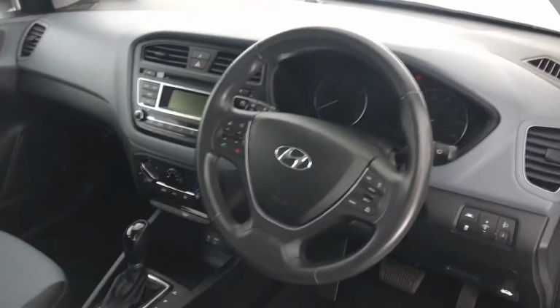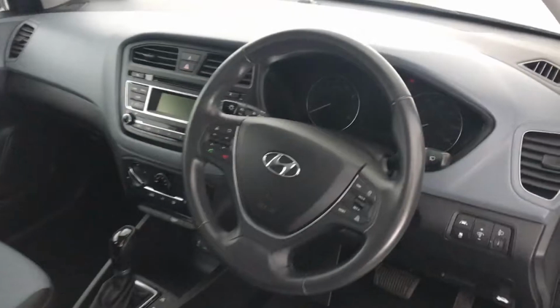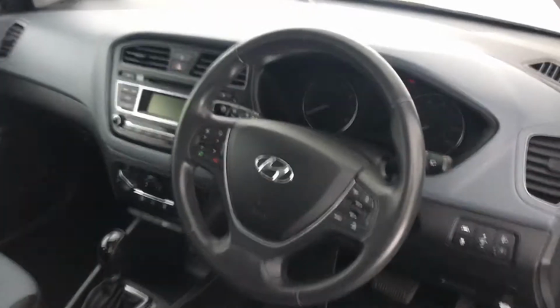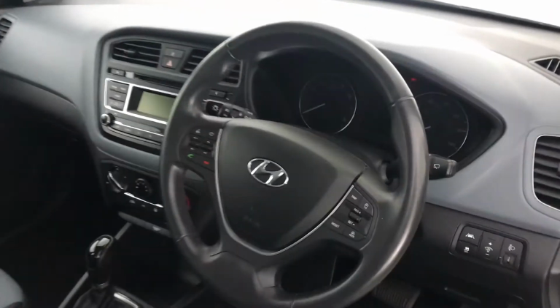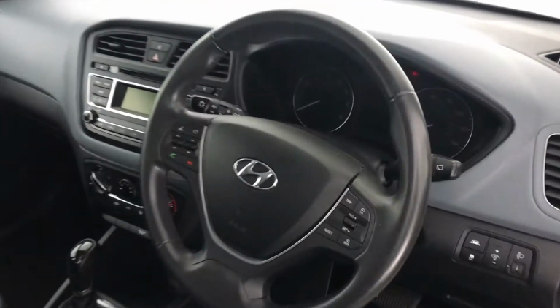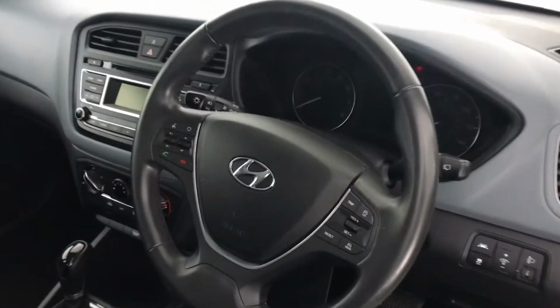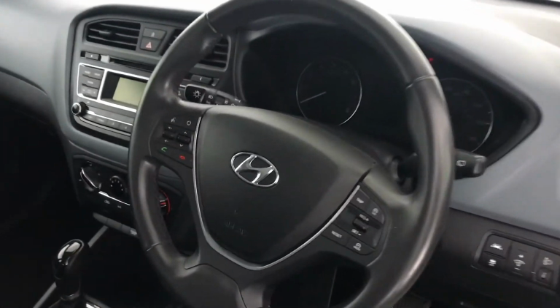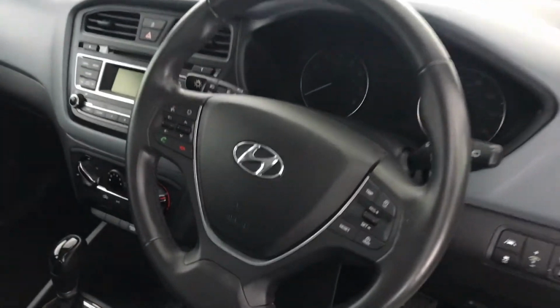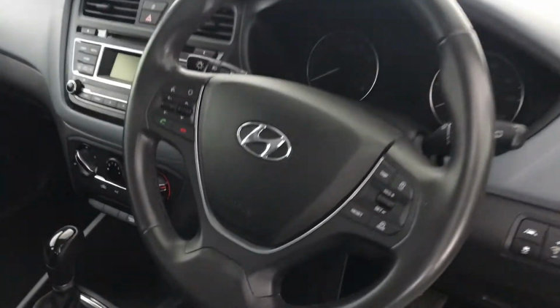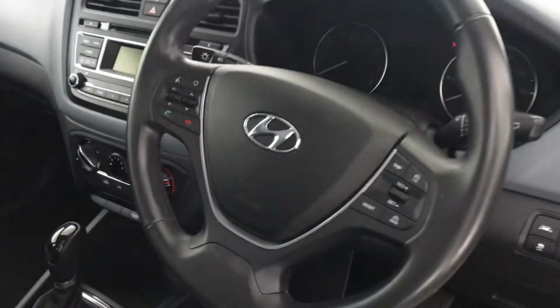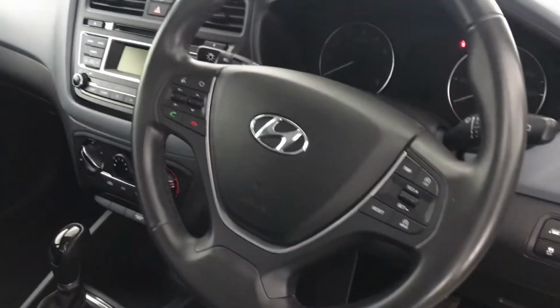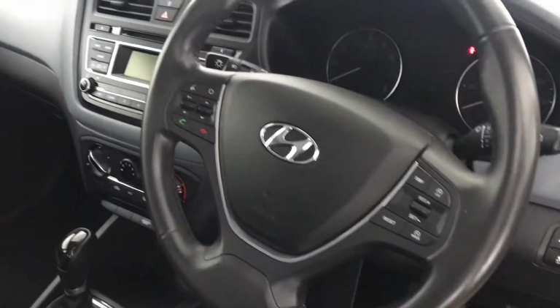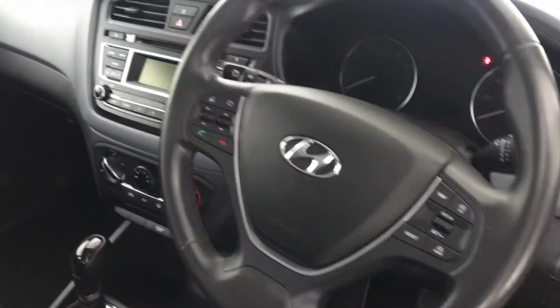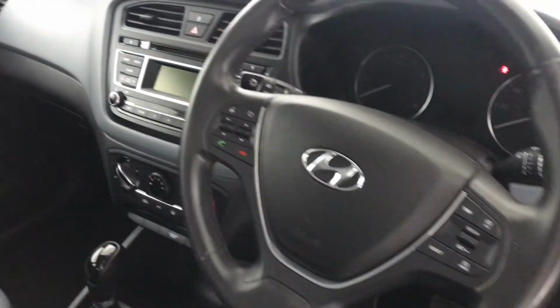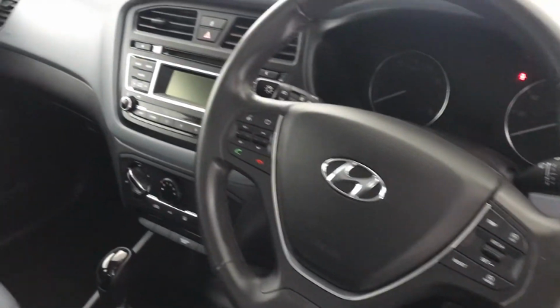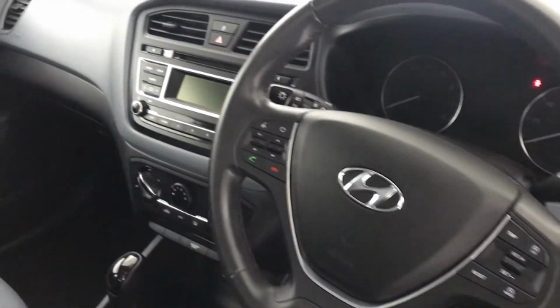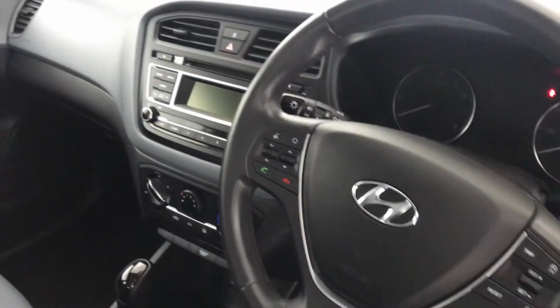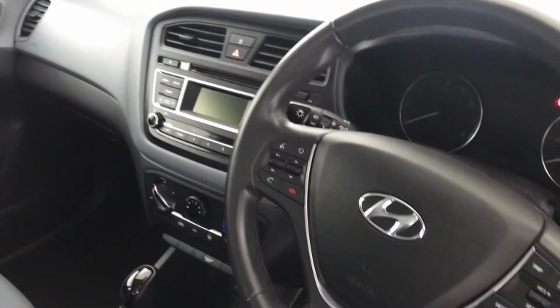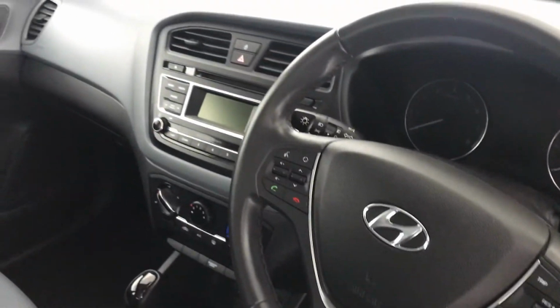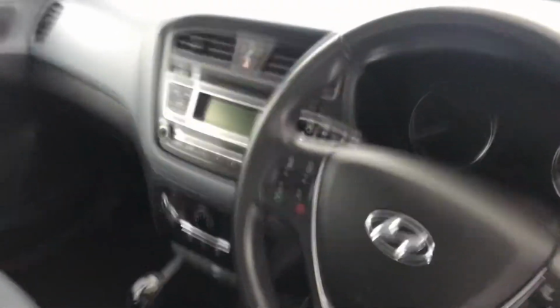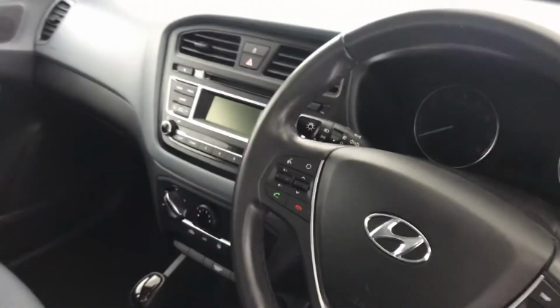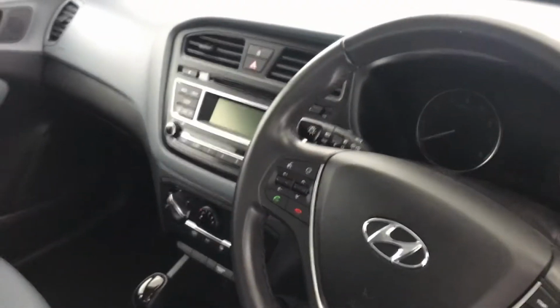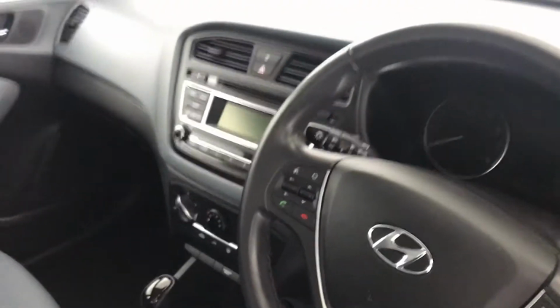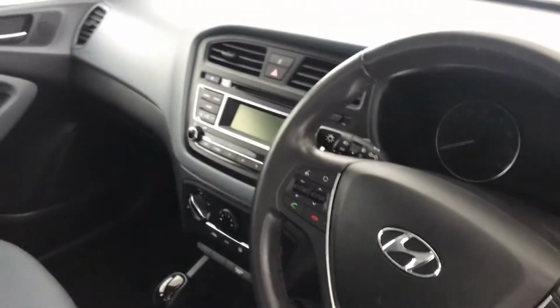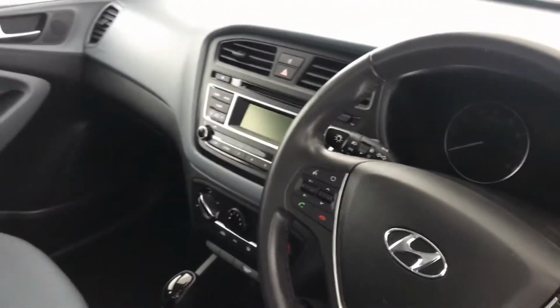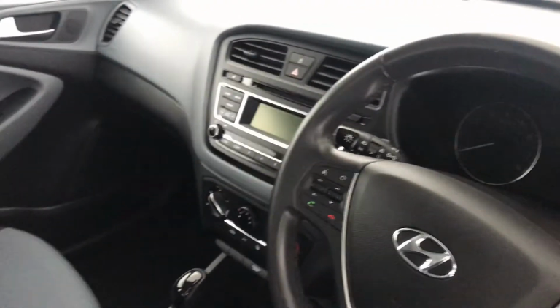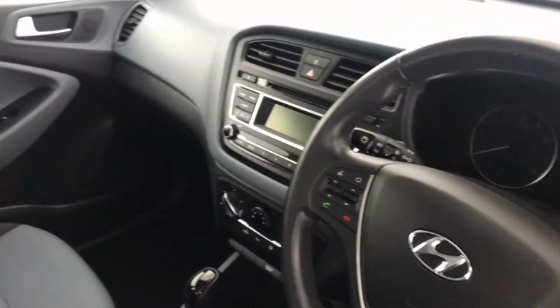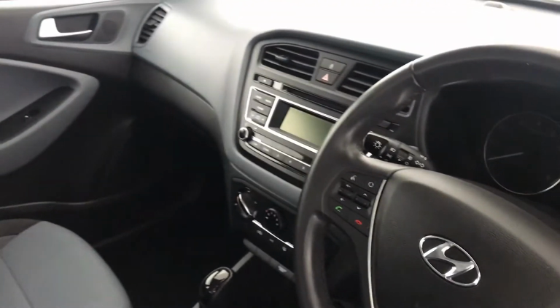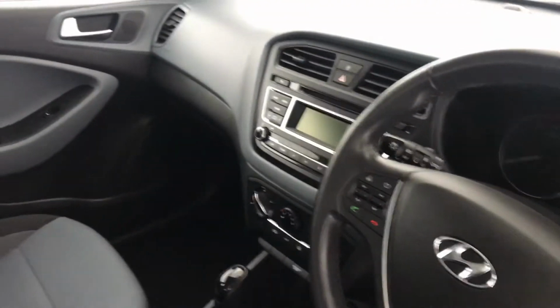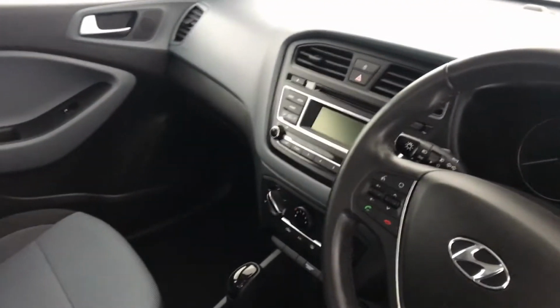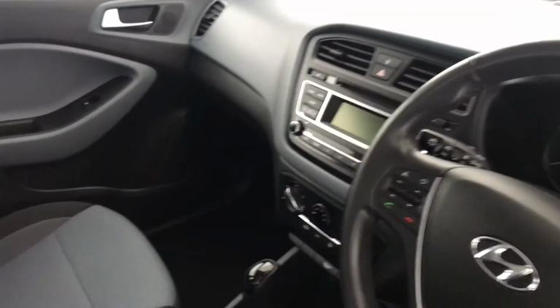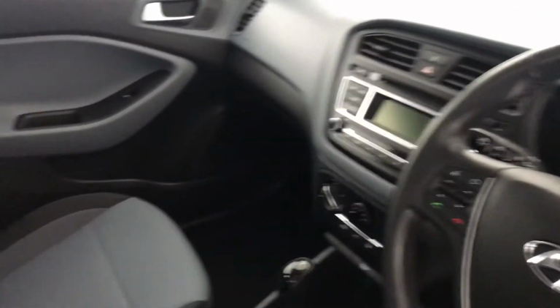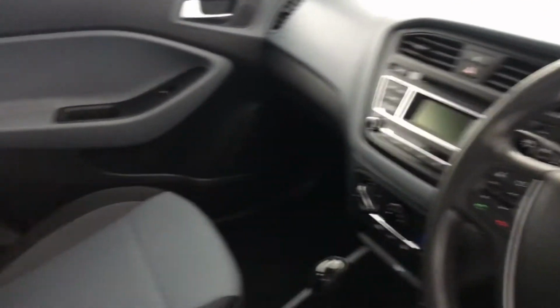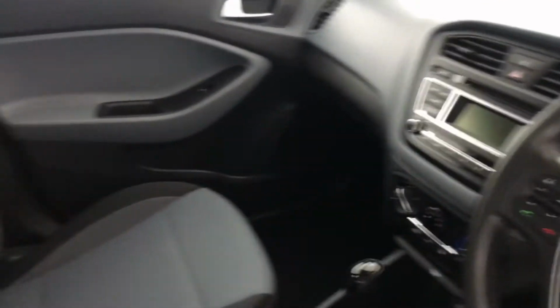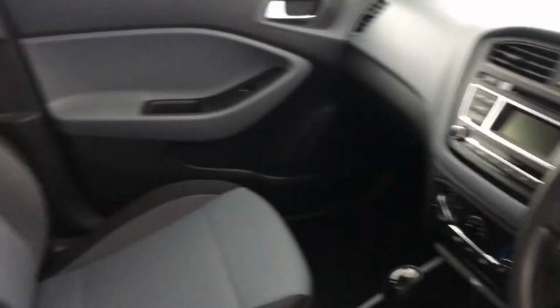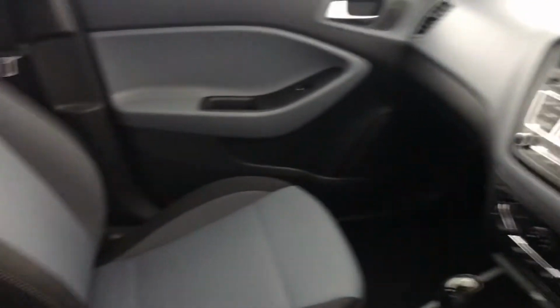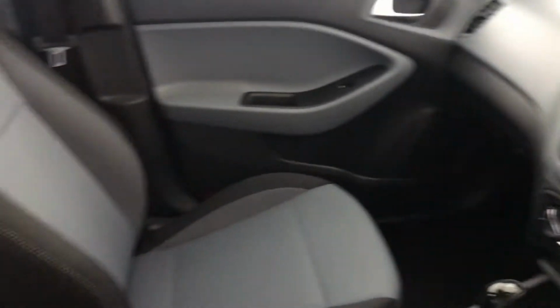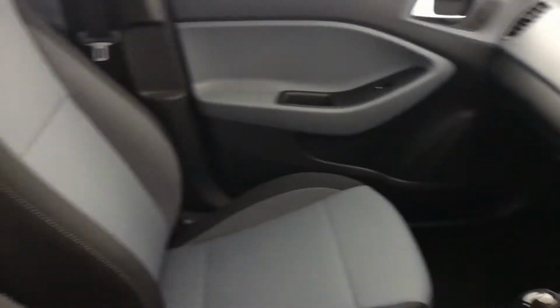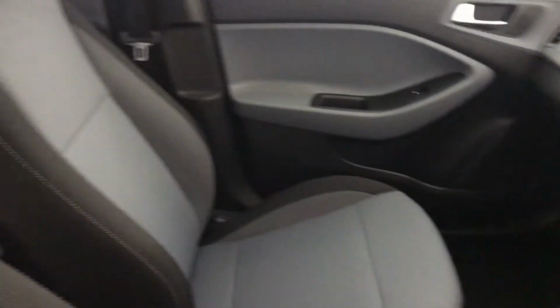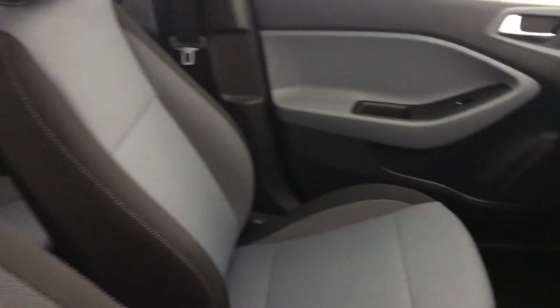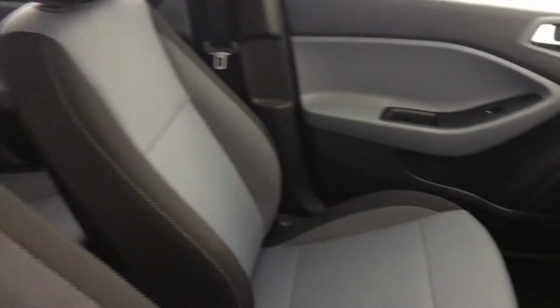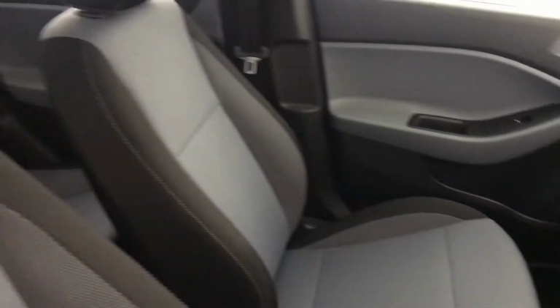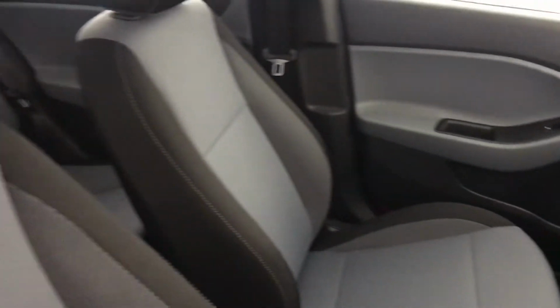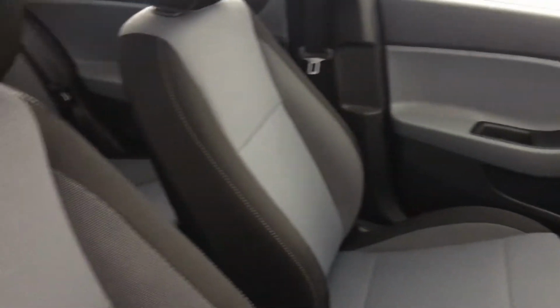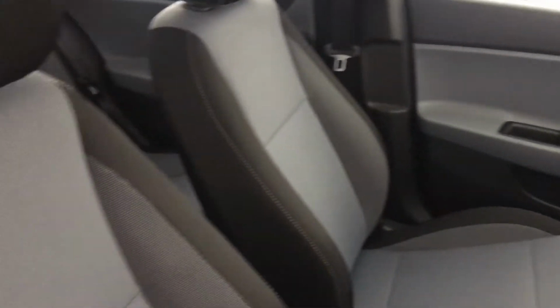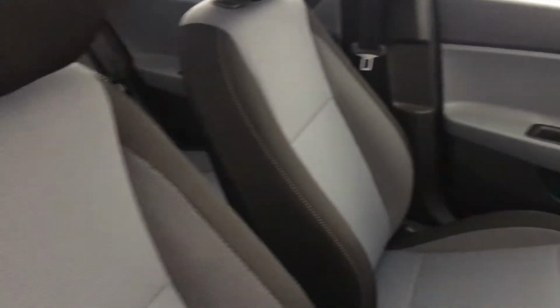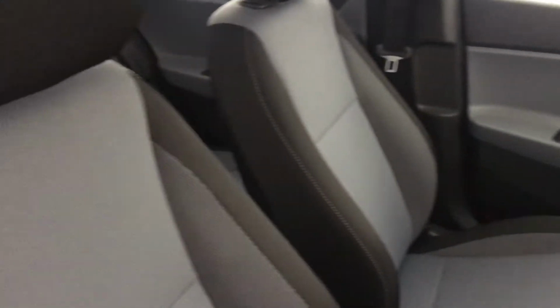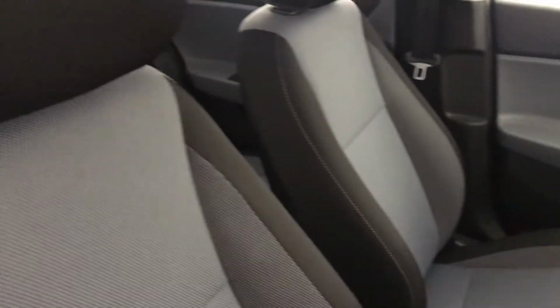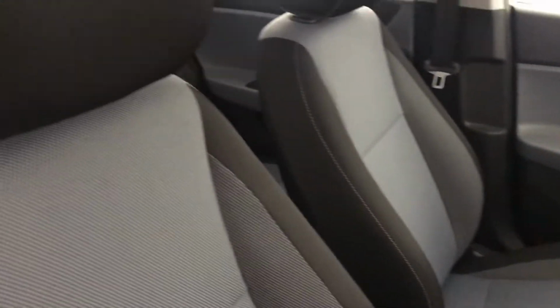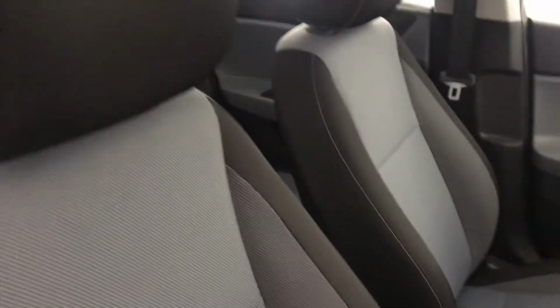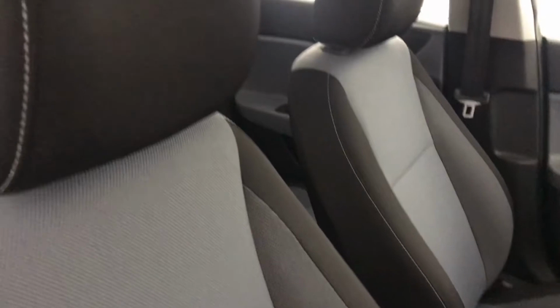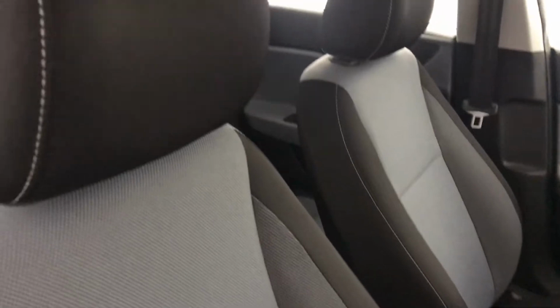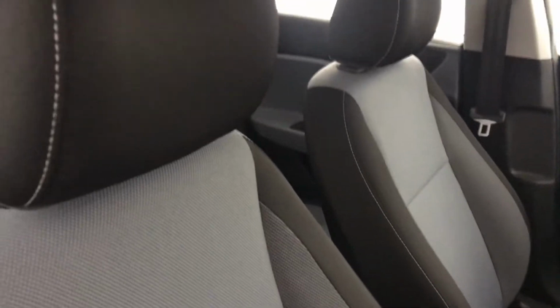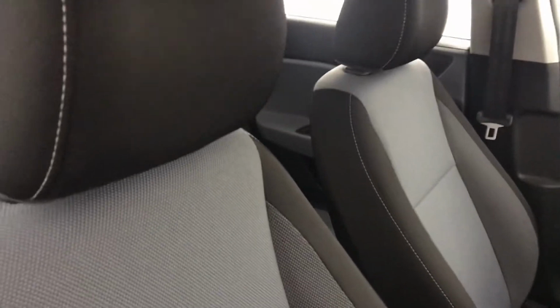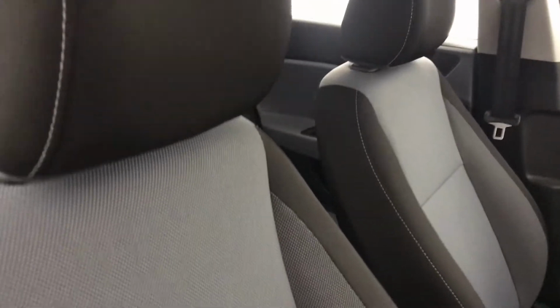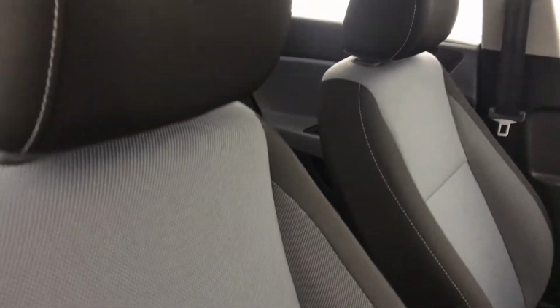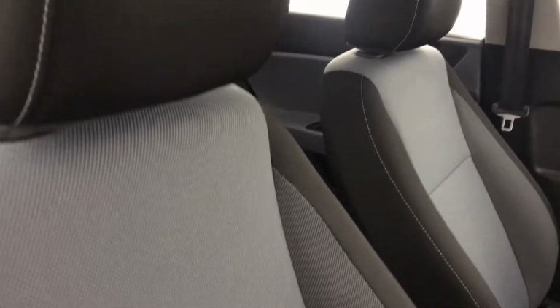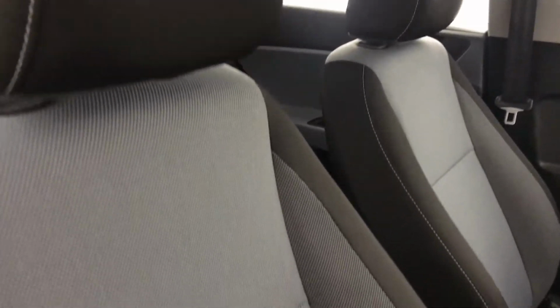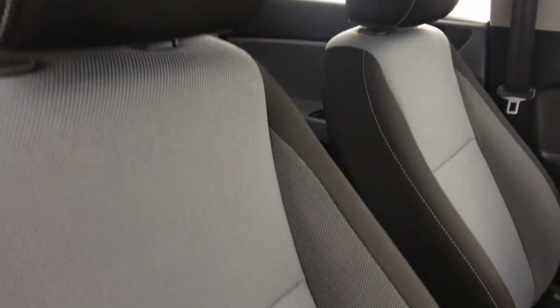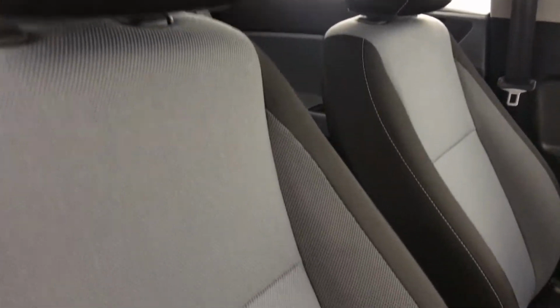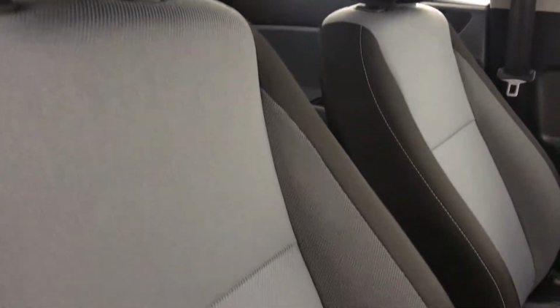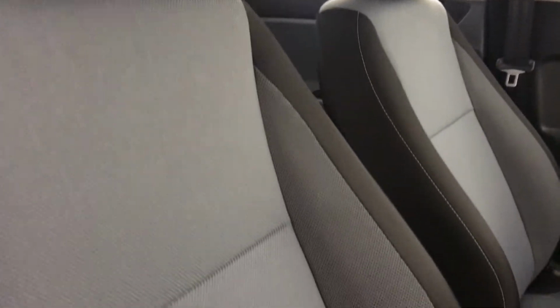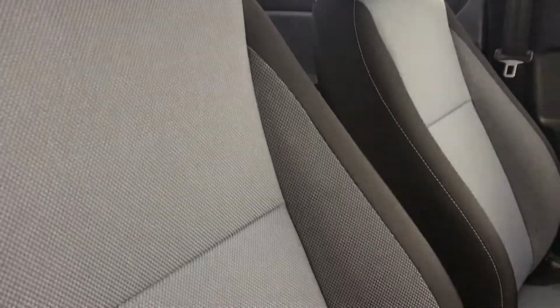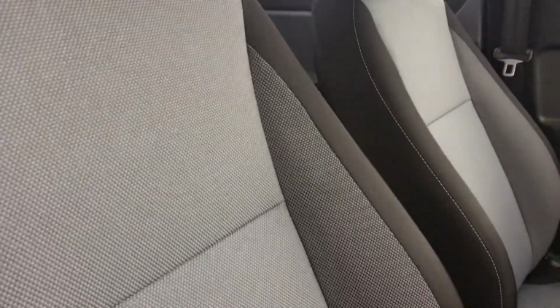Inside, this has cruise control and Bluetooth connectivity. The seats are really comfortable and it's a really comfortable driving position.